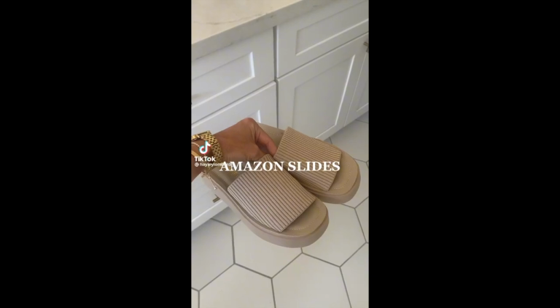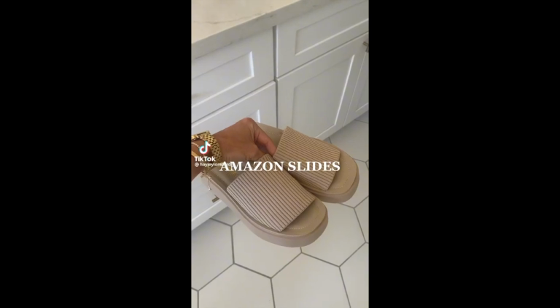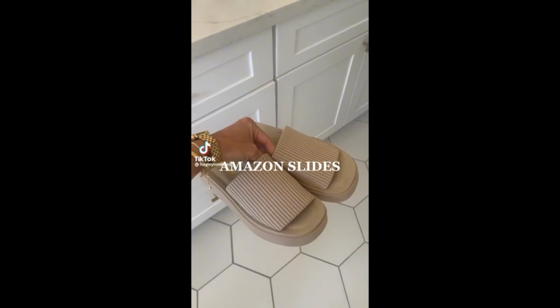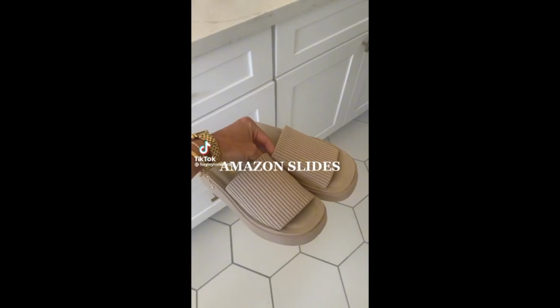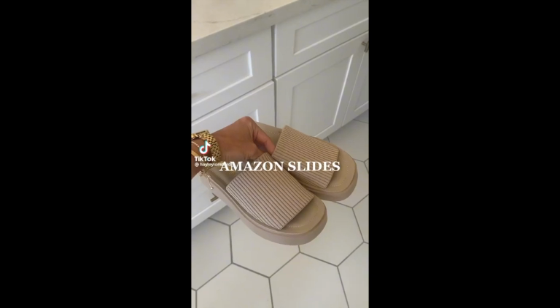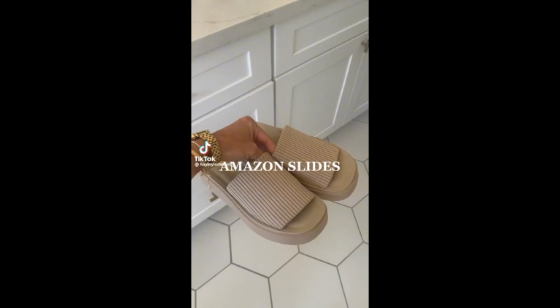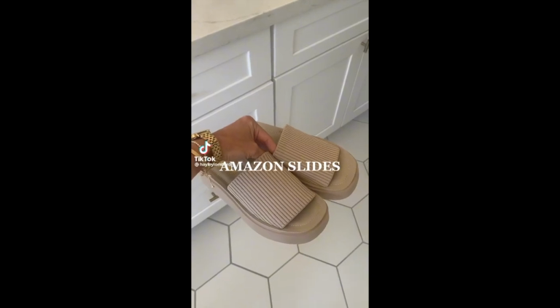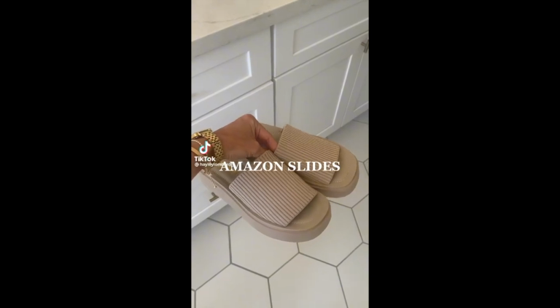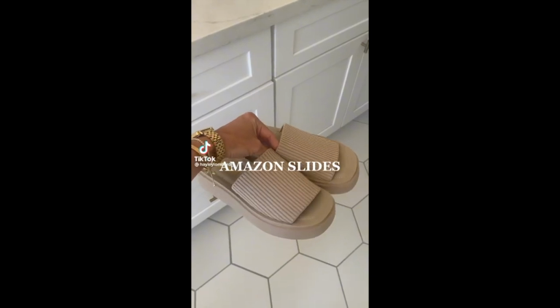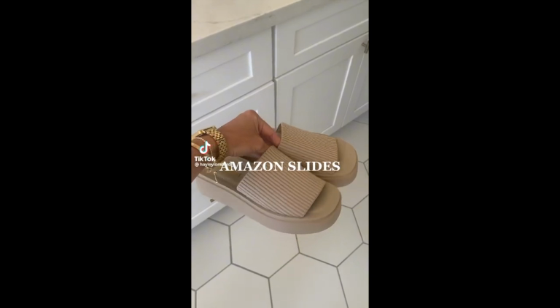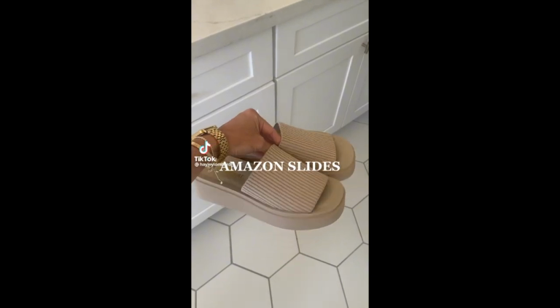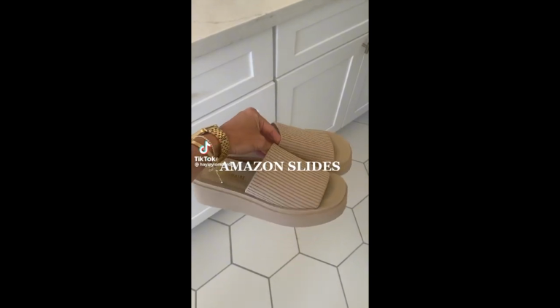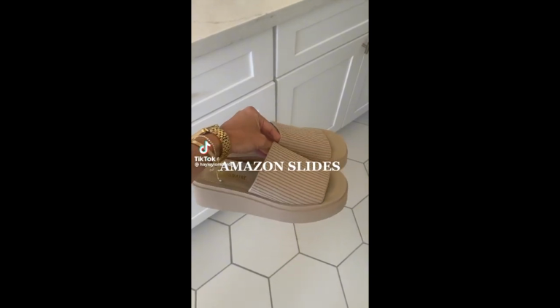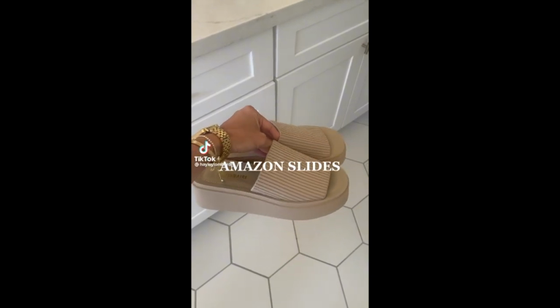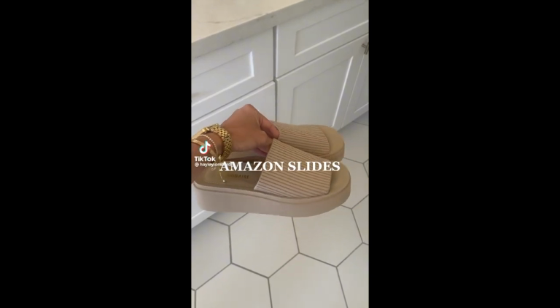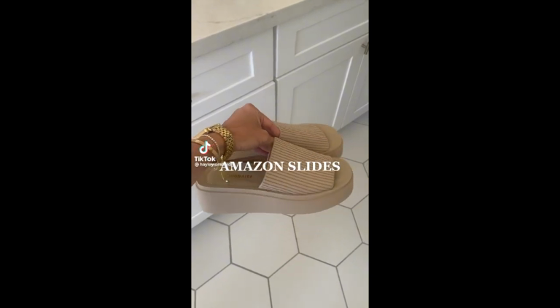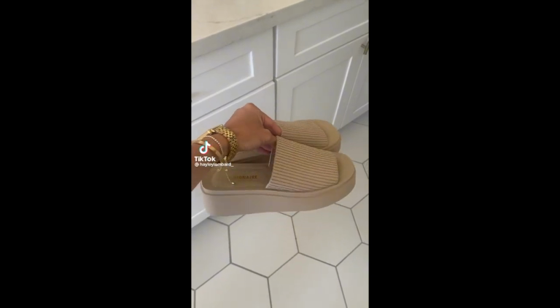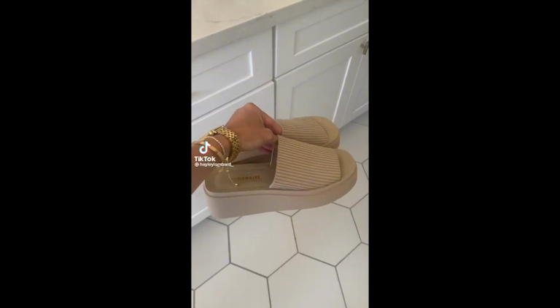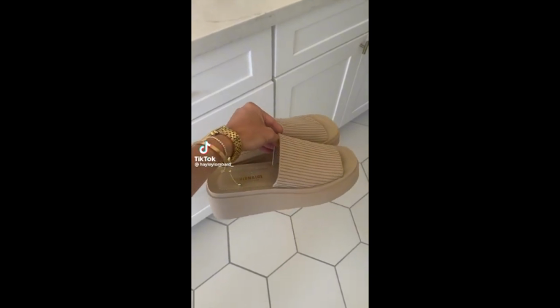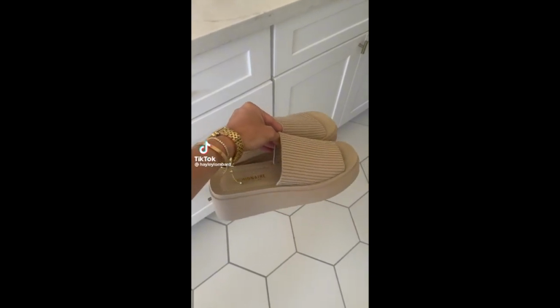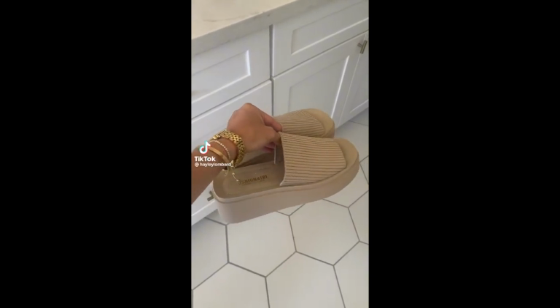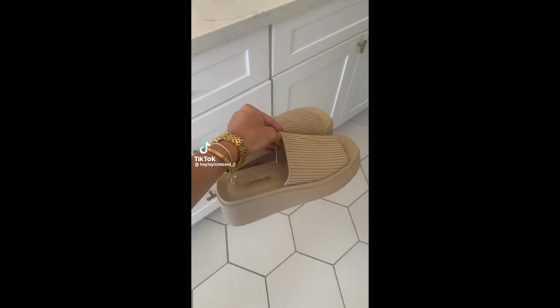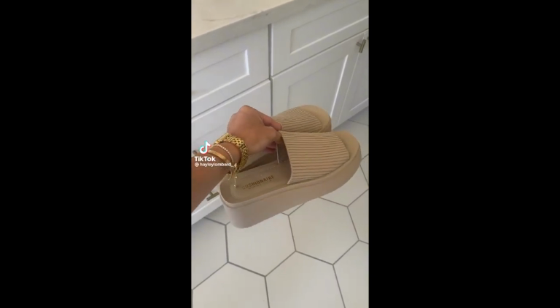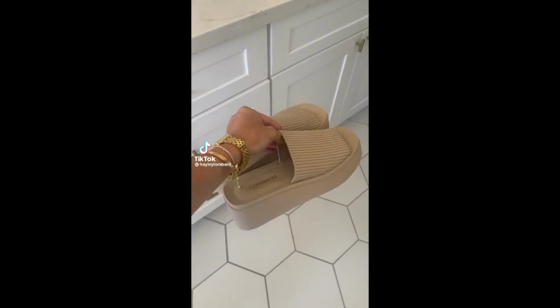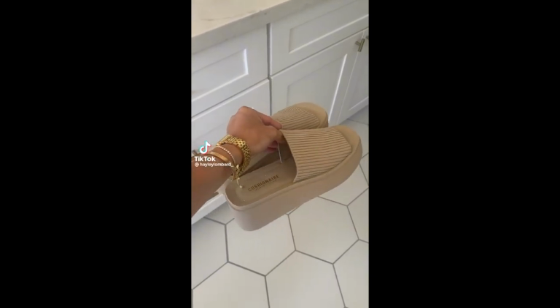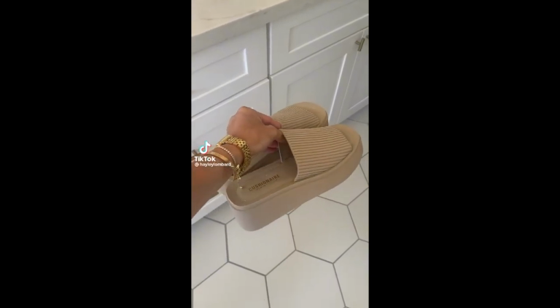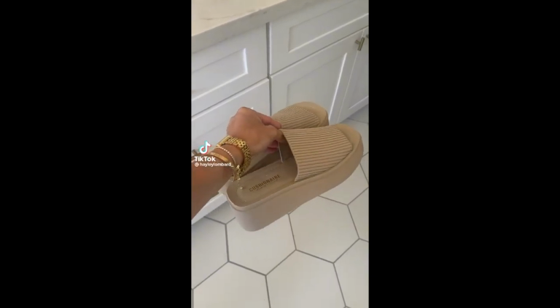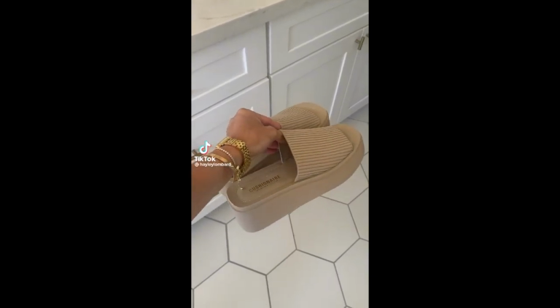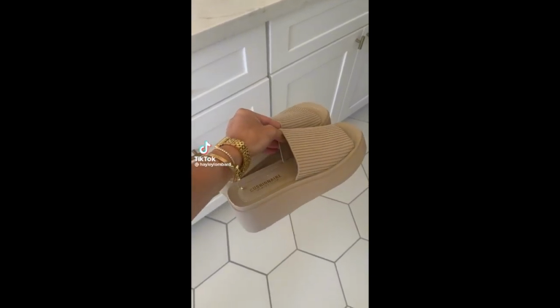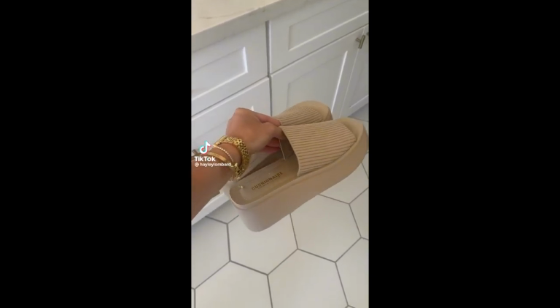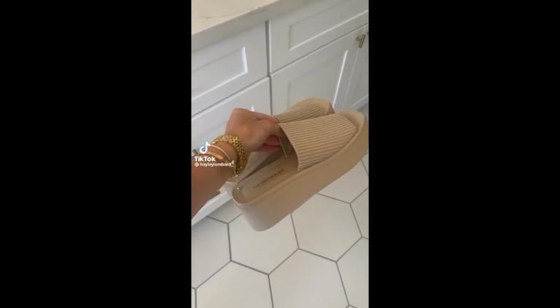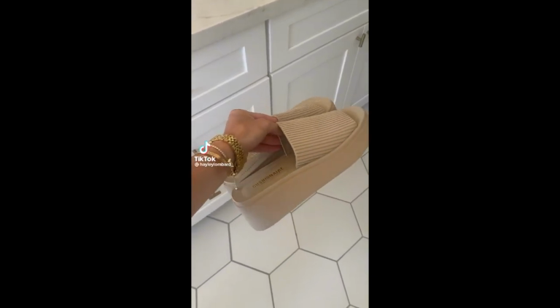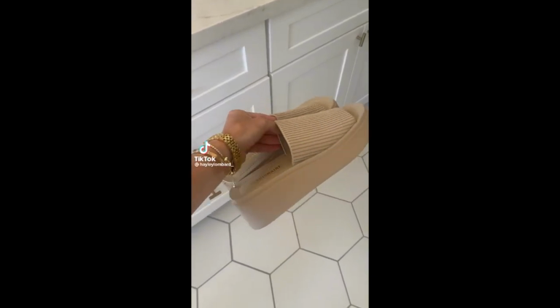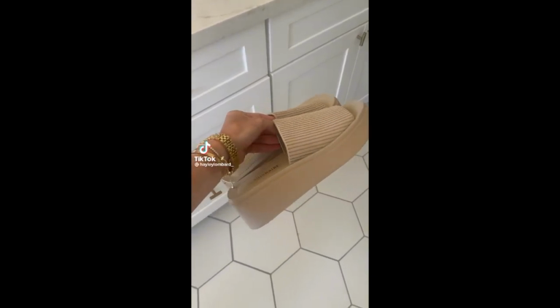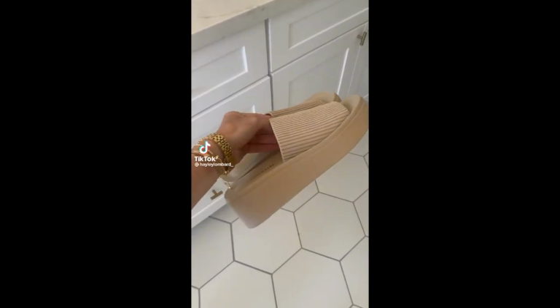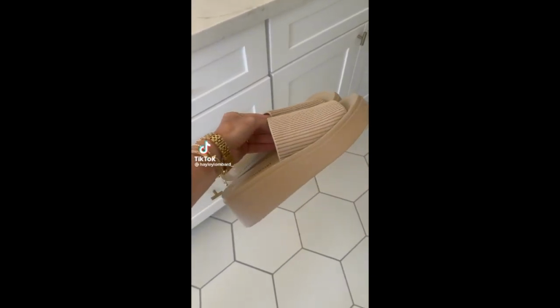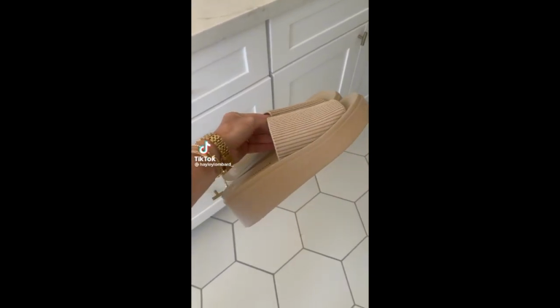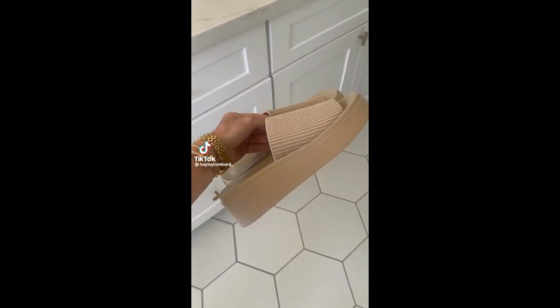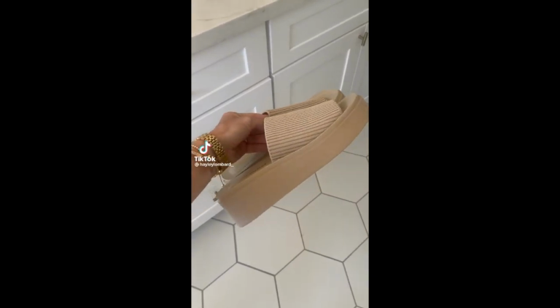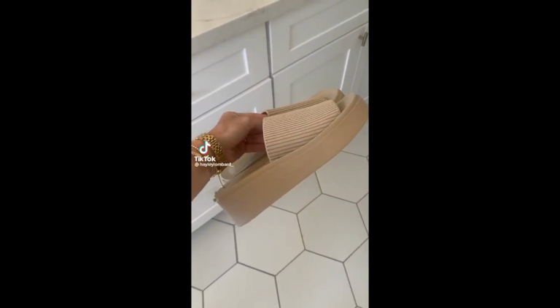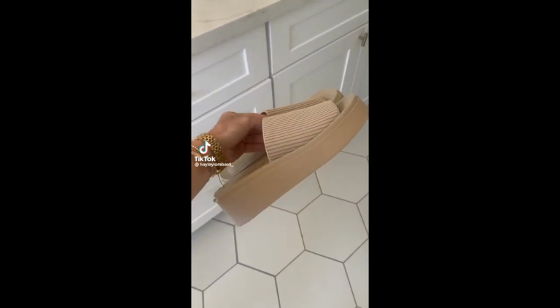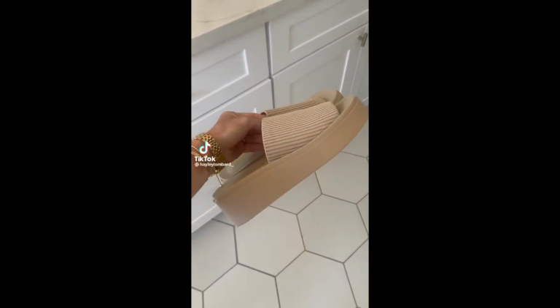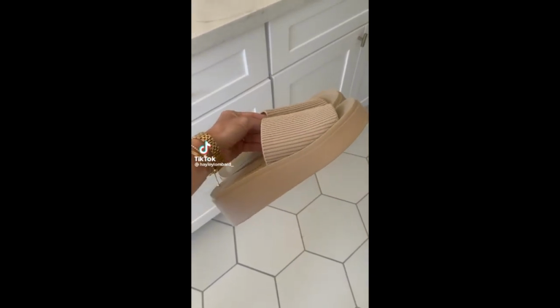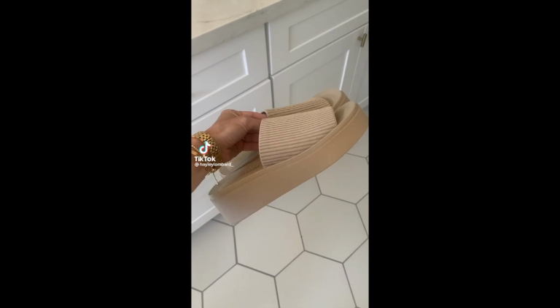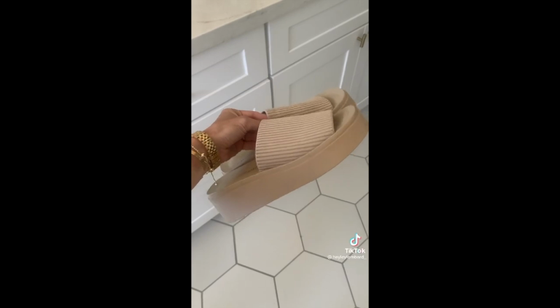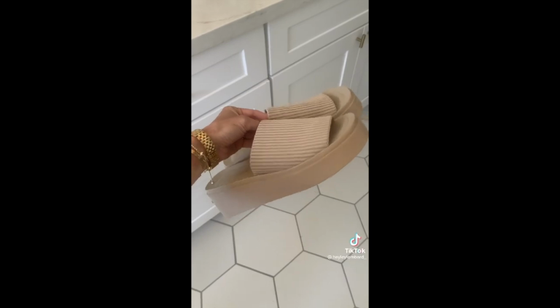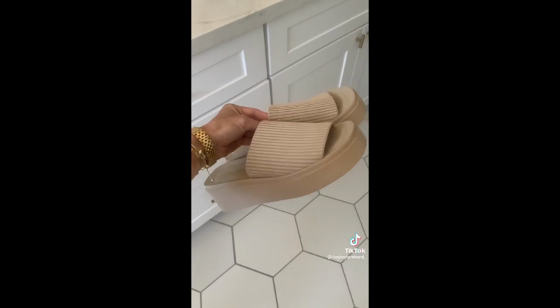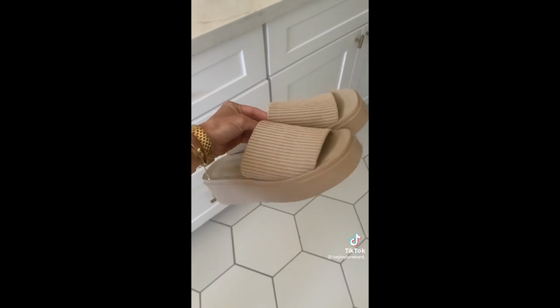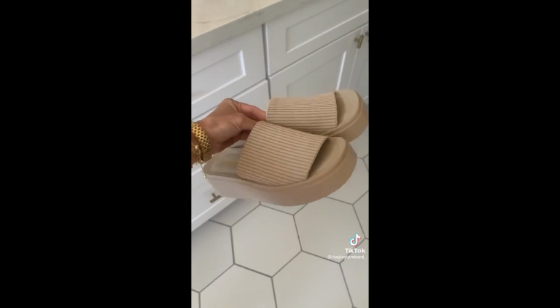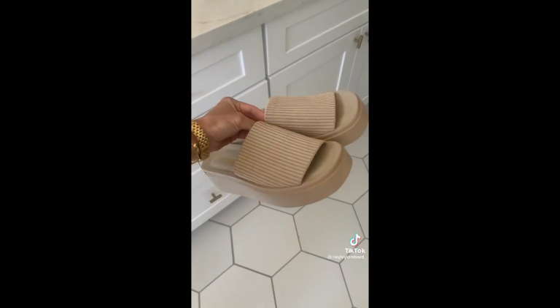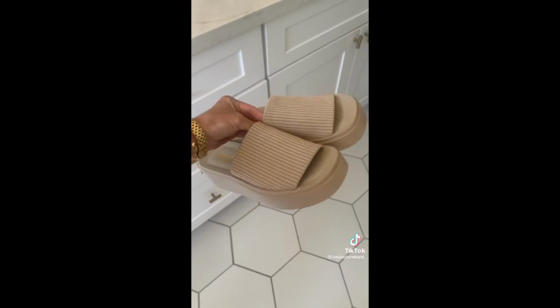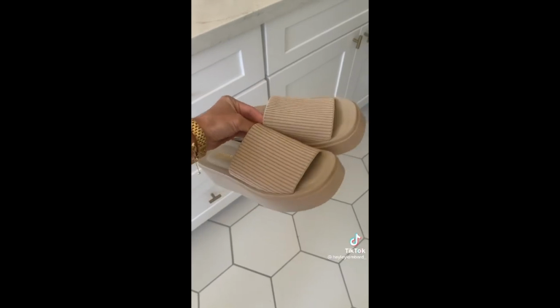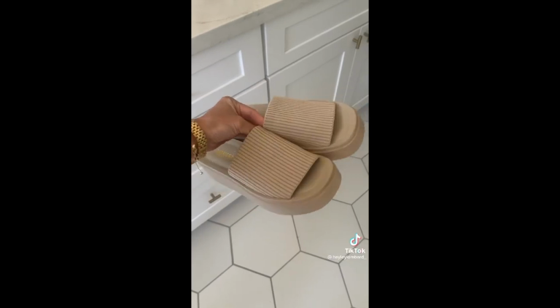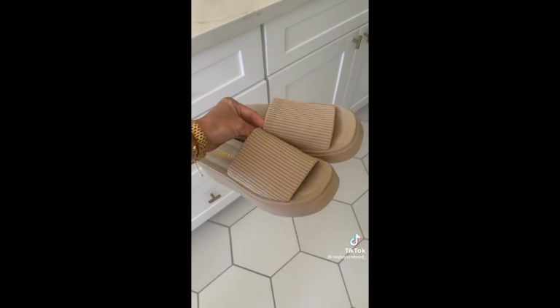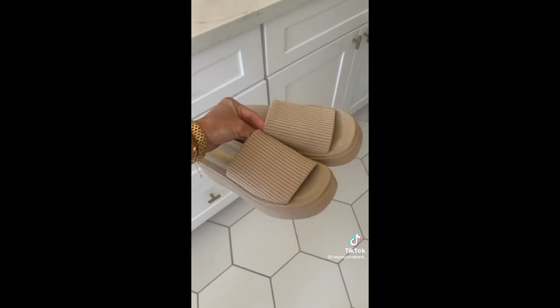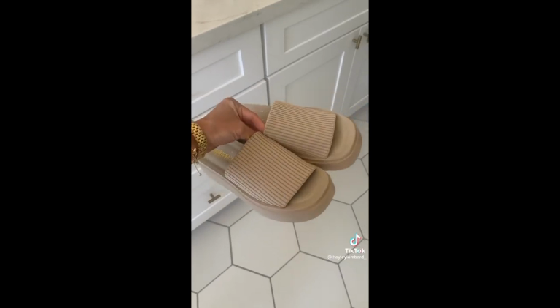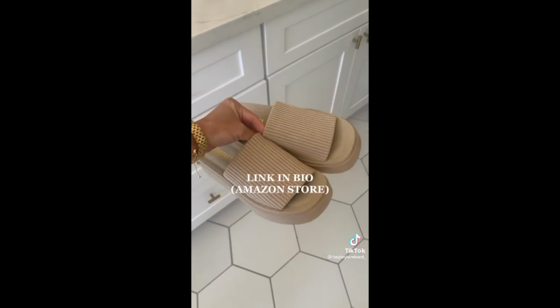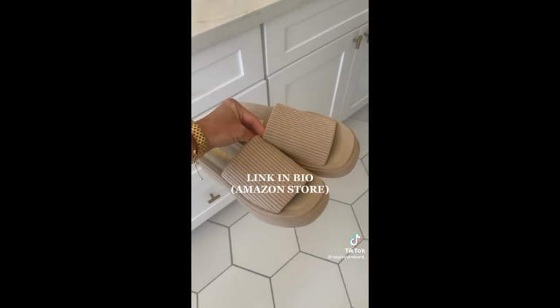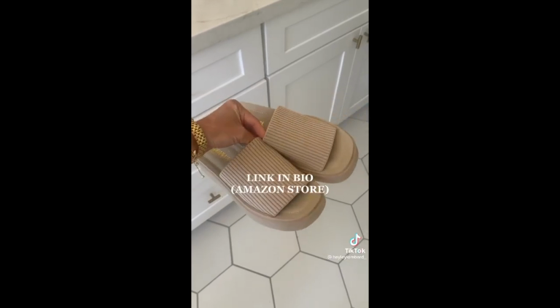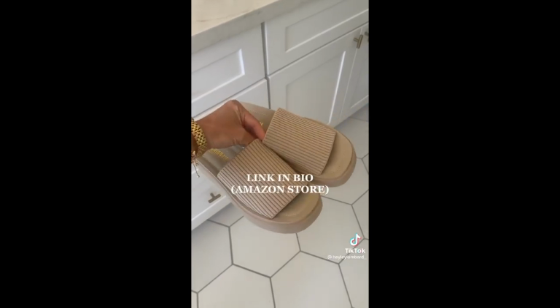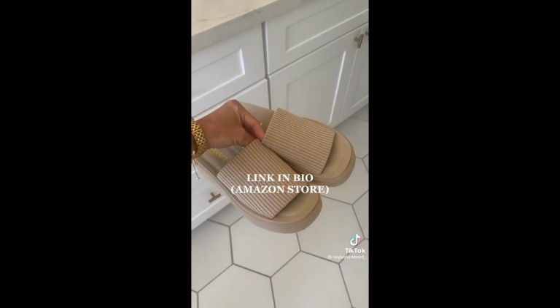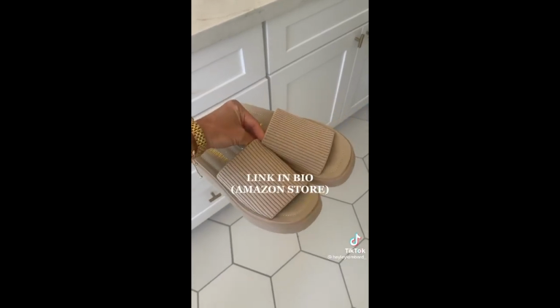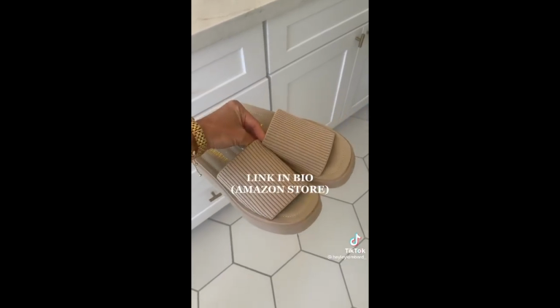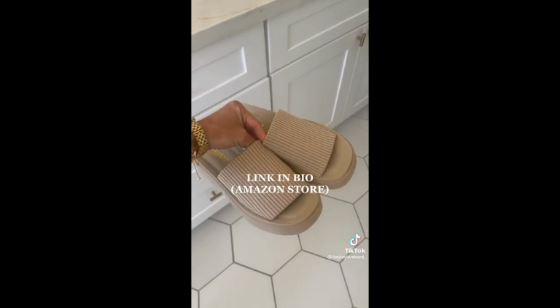Found the absolute cutest slides from Amazon. They're super comfortable and they come in black. I'll link them in my profile.